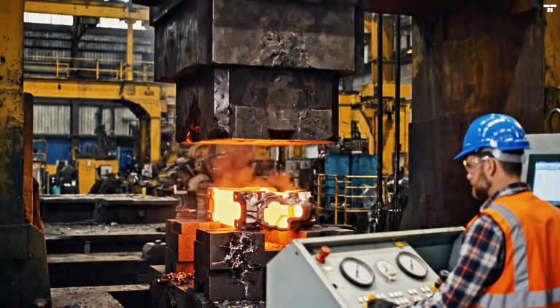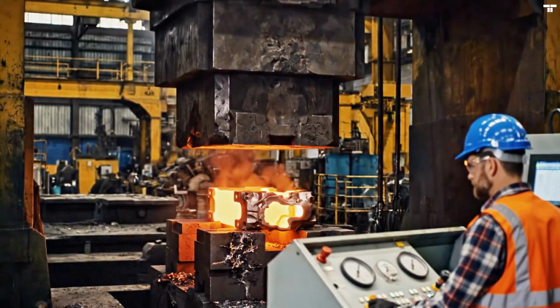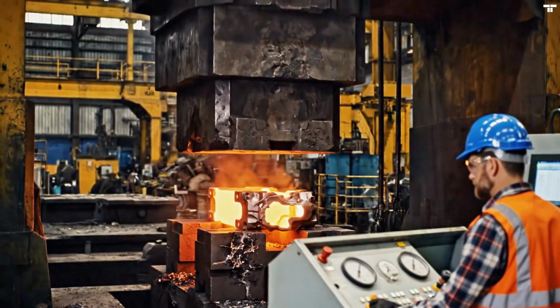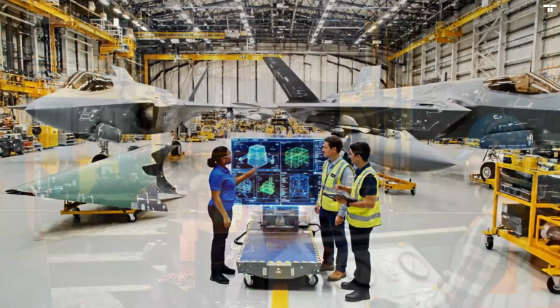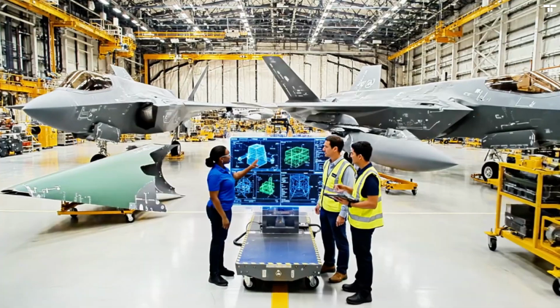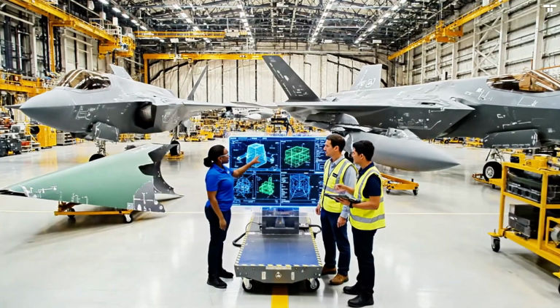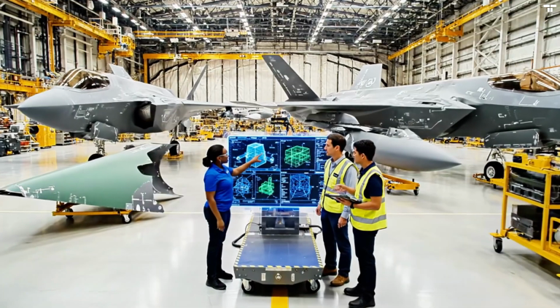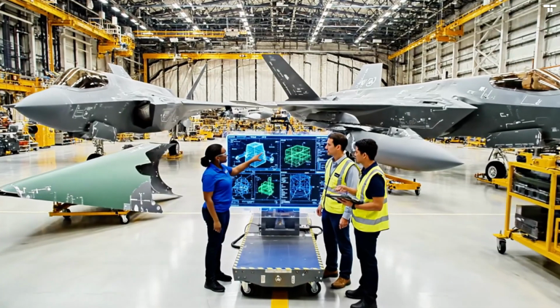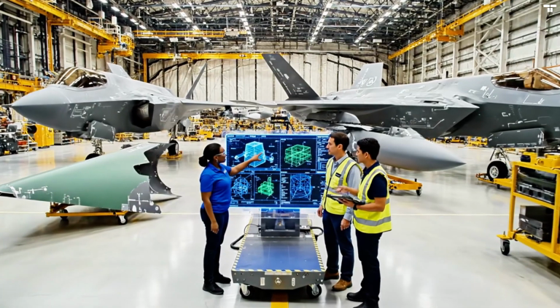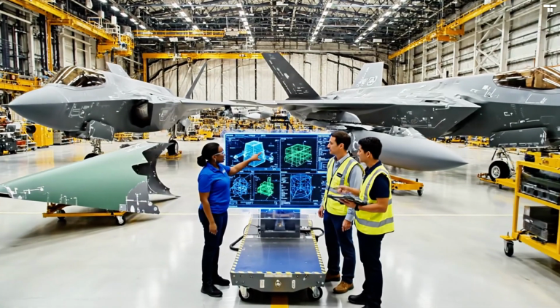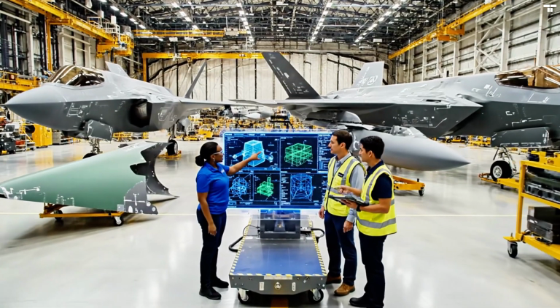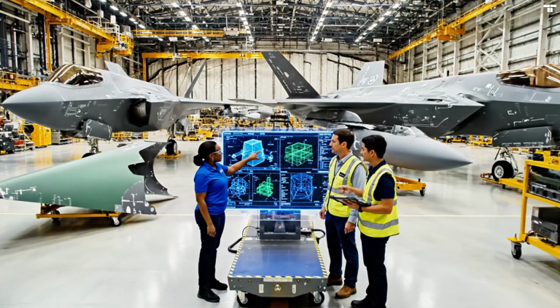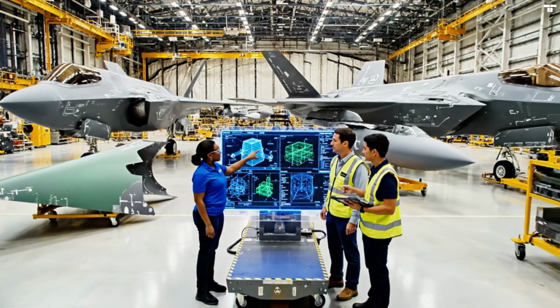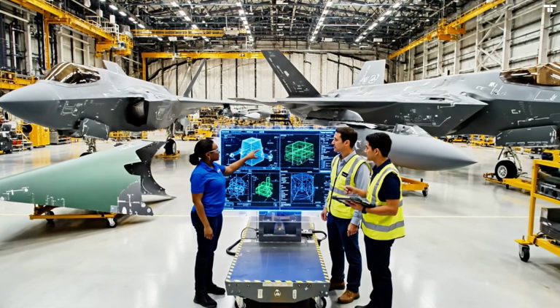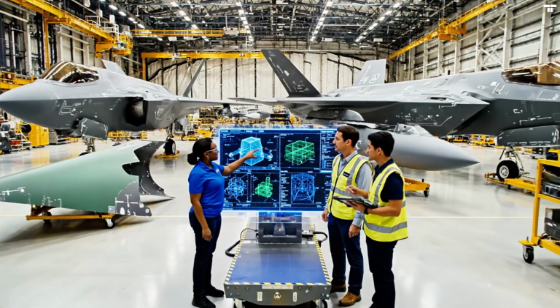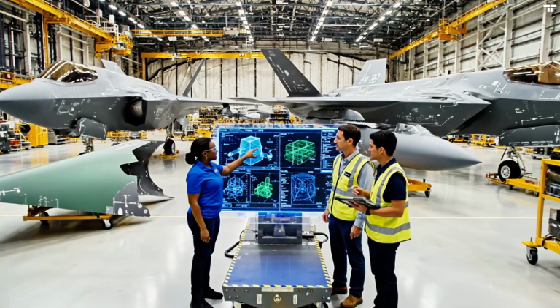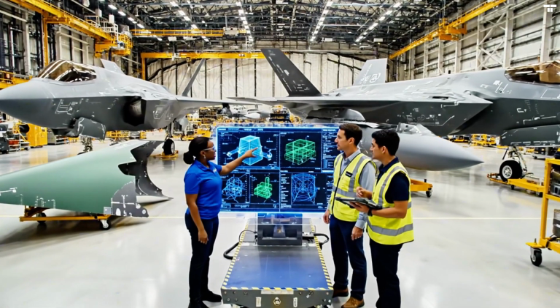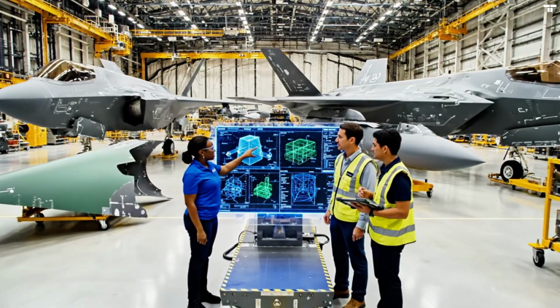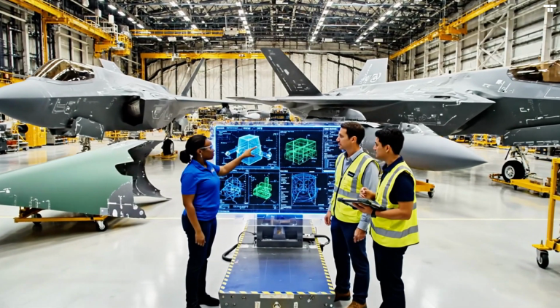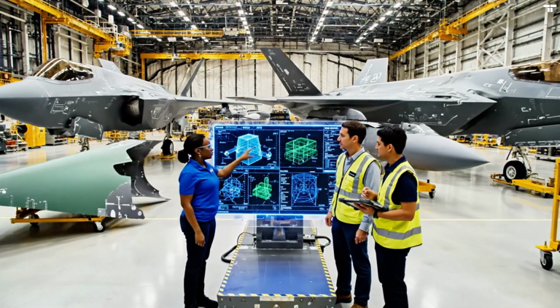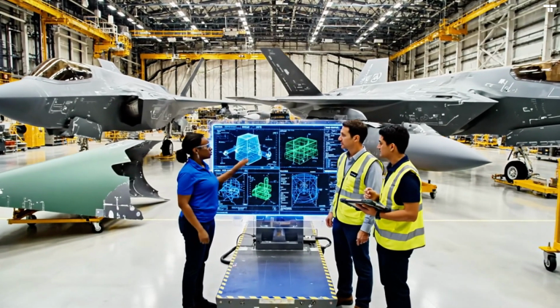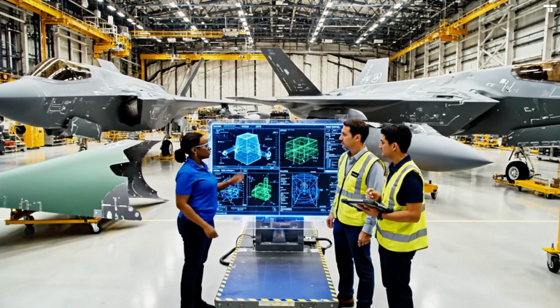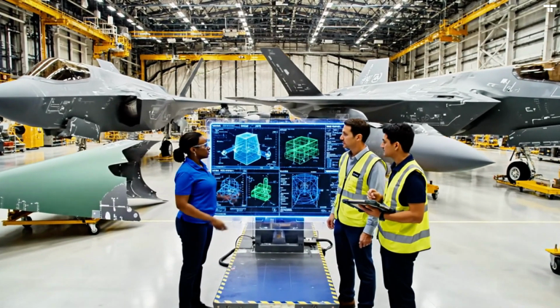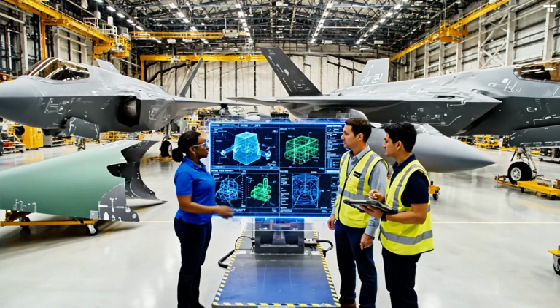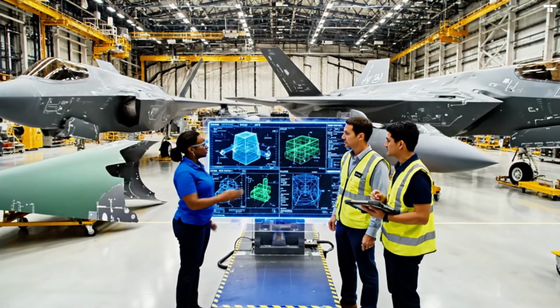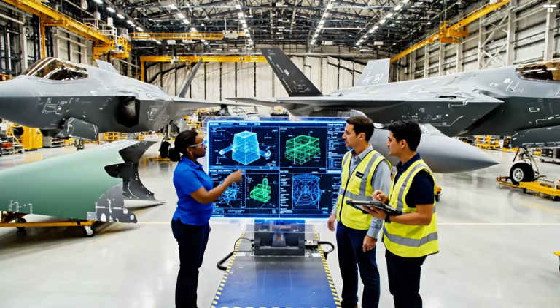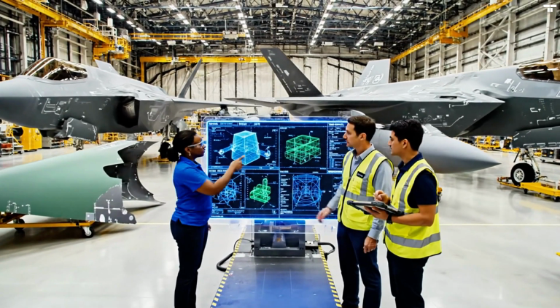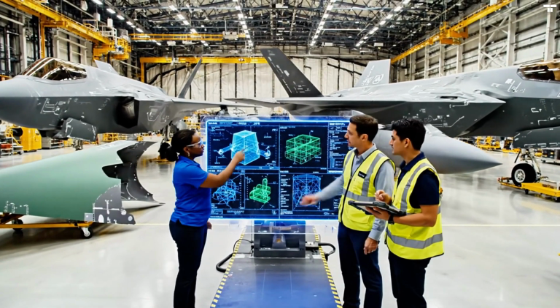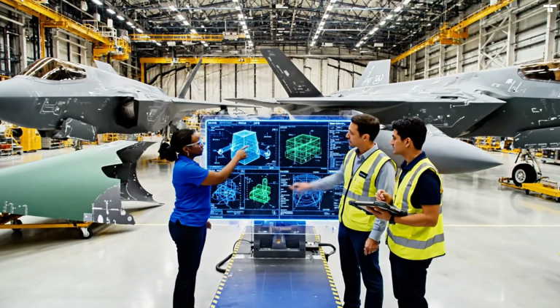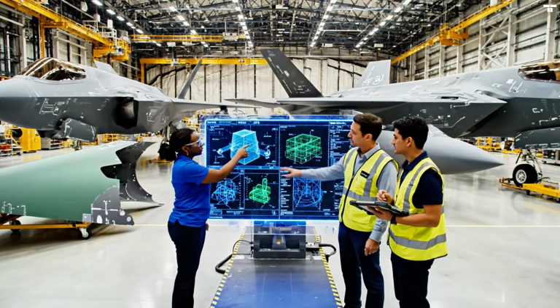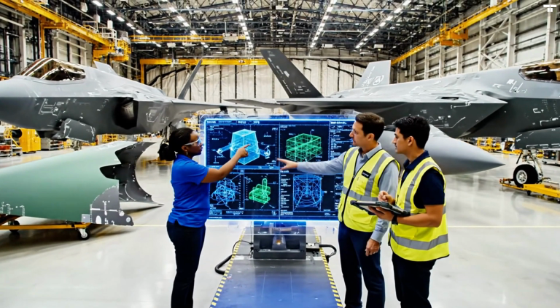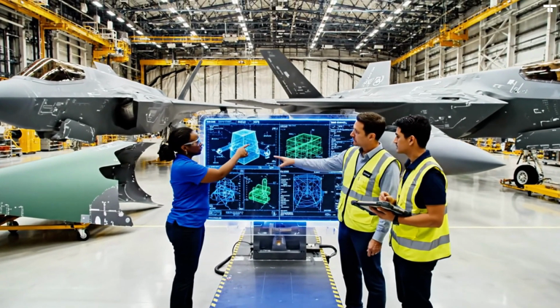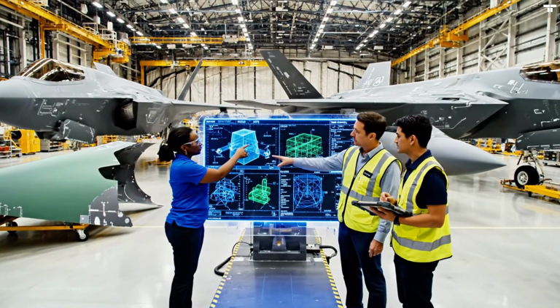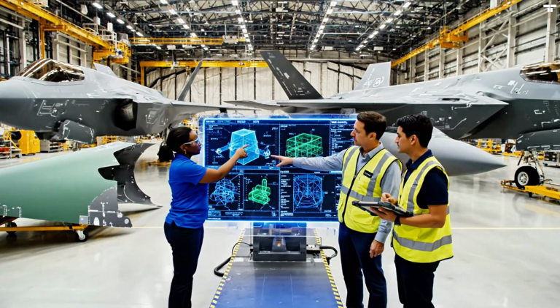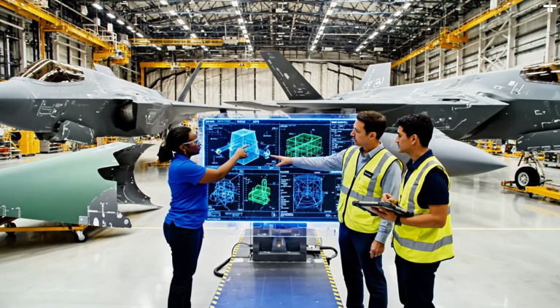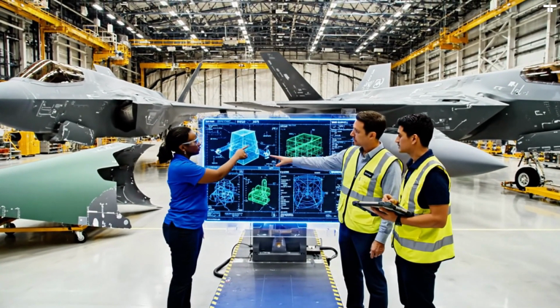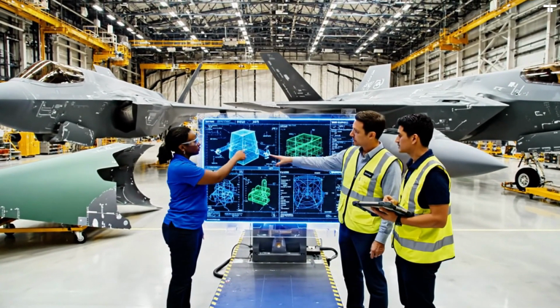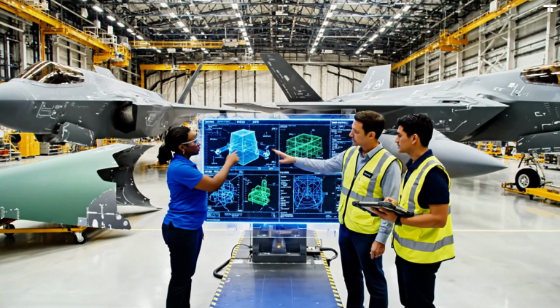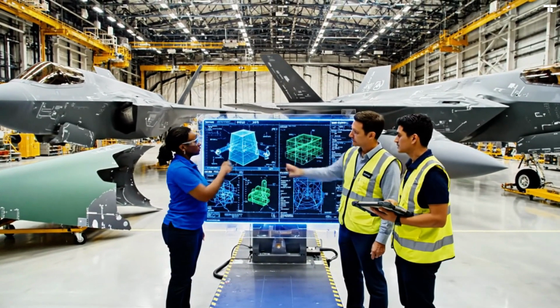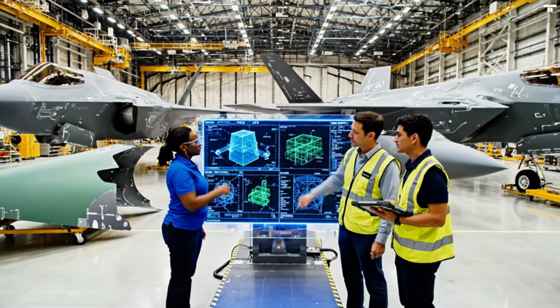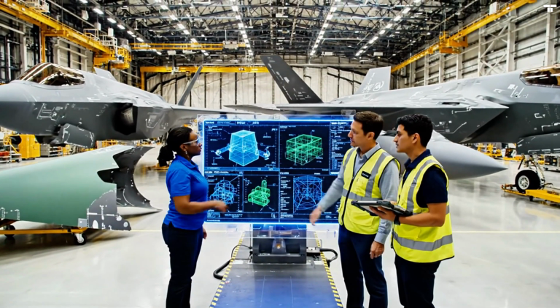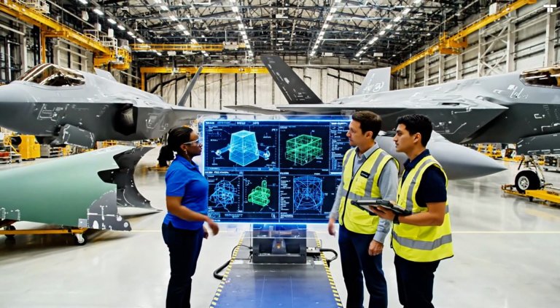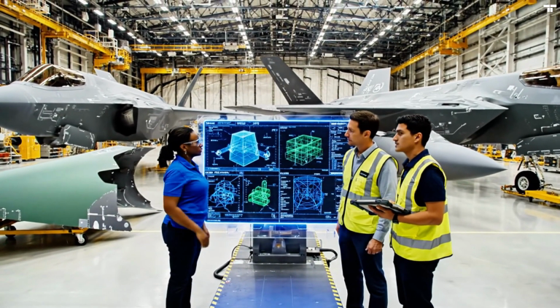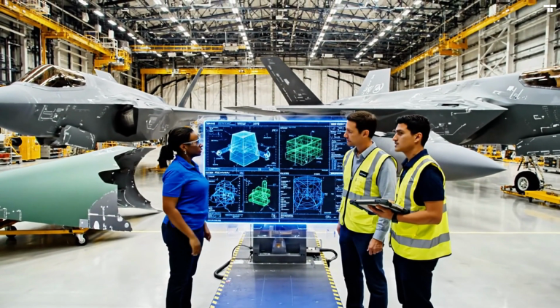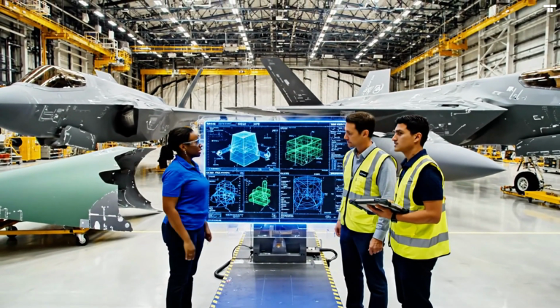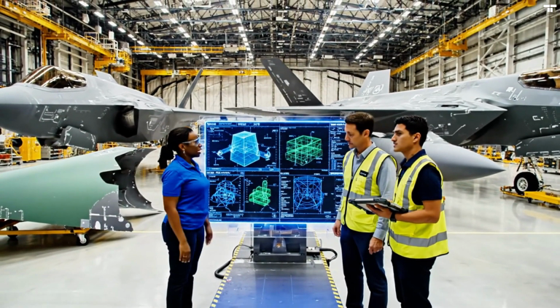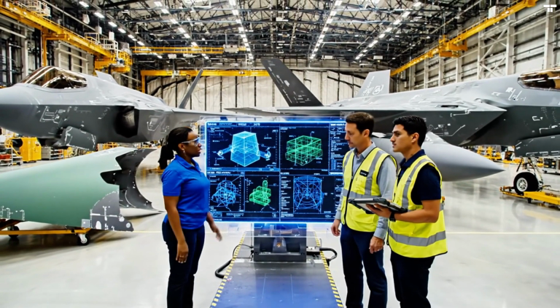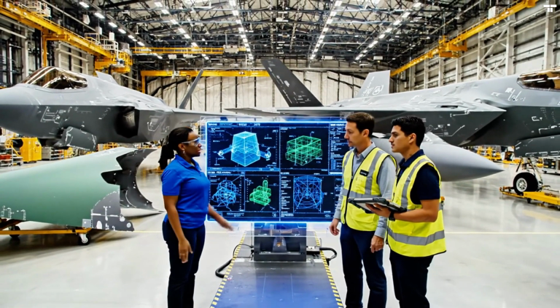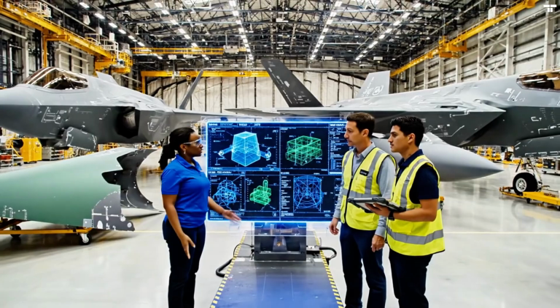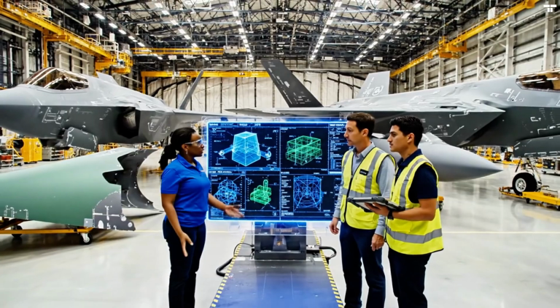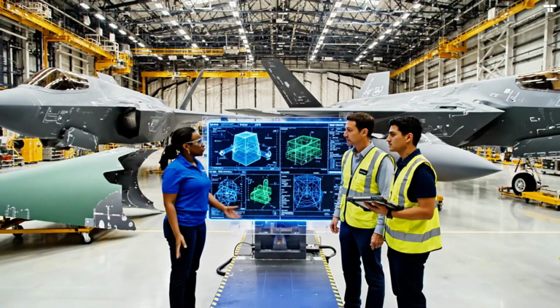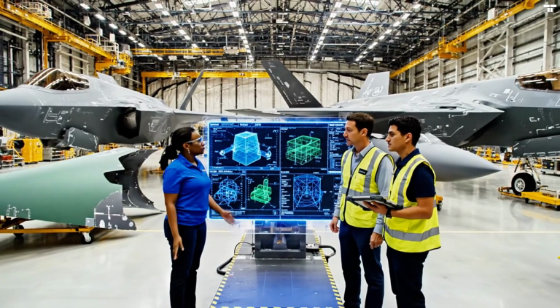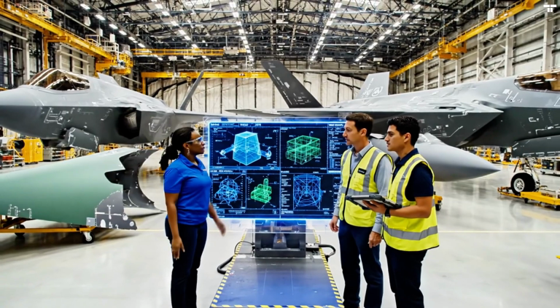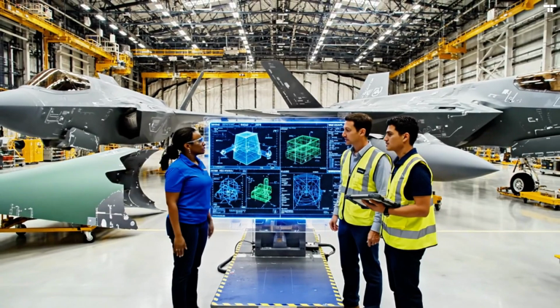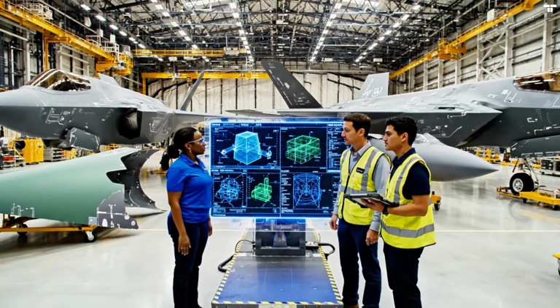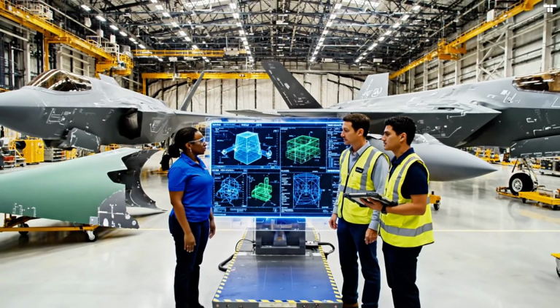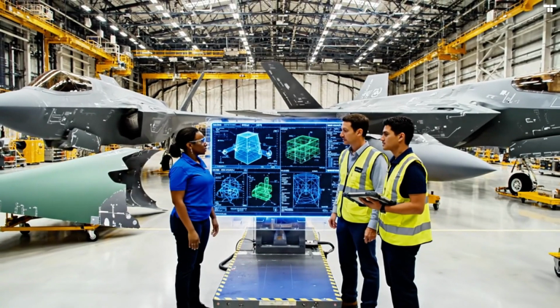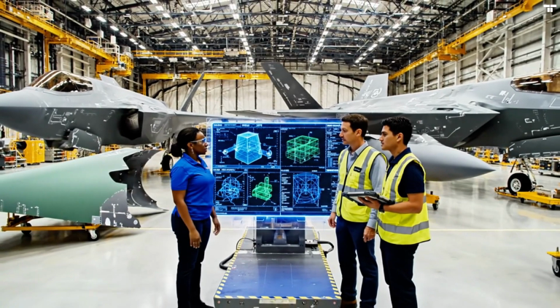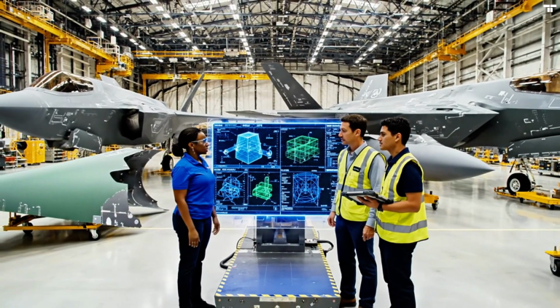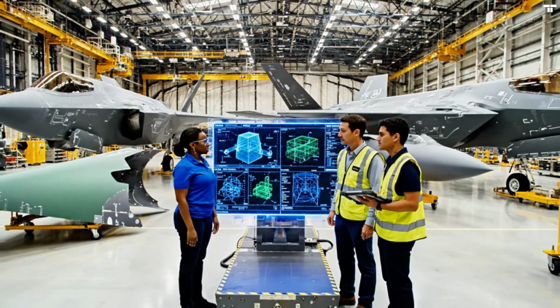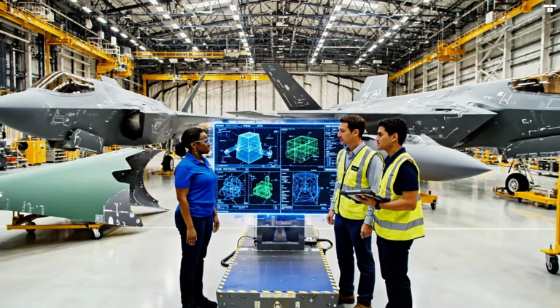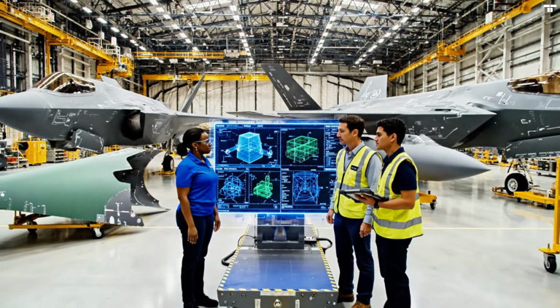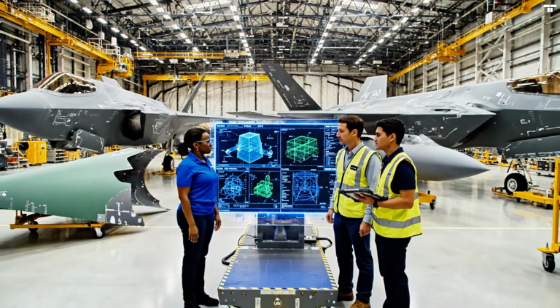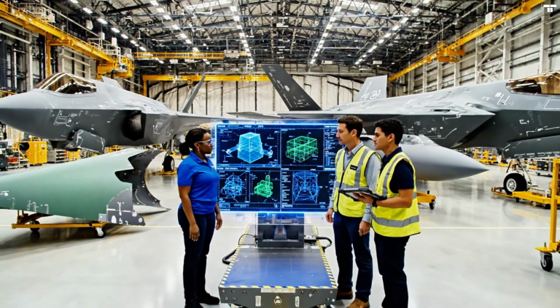We need to verify the alignment right here before the joint. The forward fuselage tolerances look good. Let's confirm the stabilizer connection points.